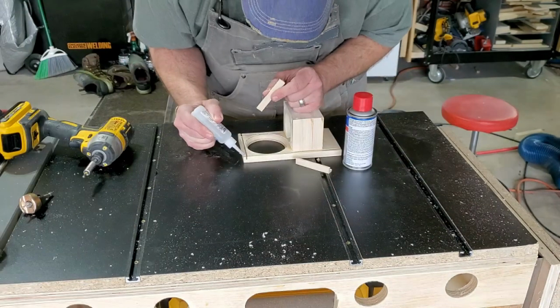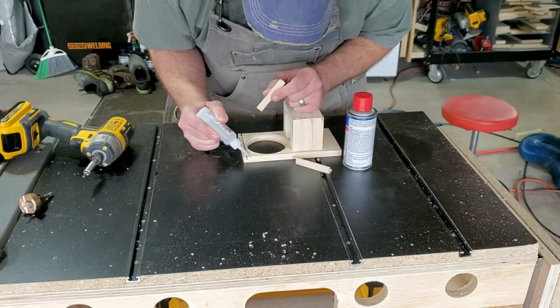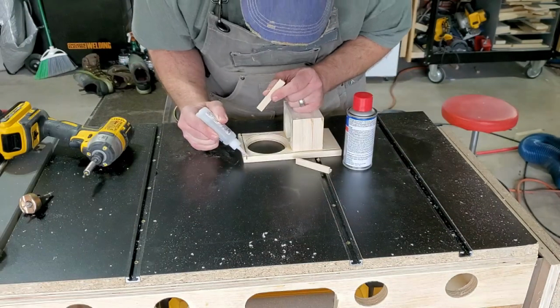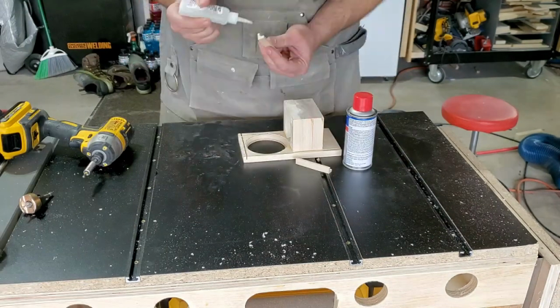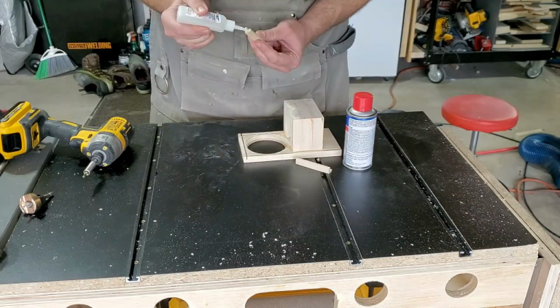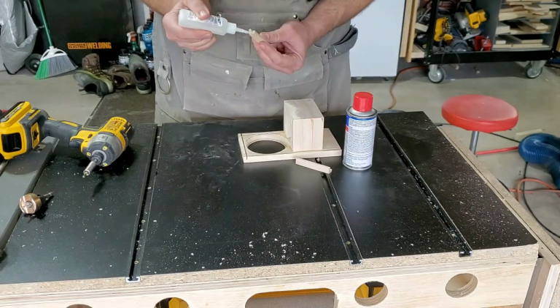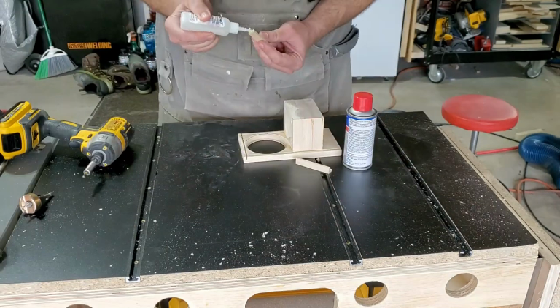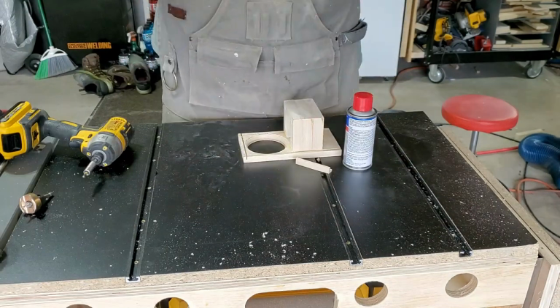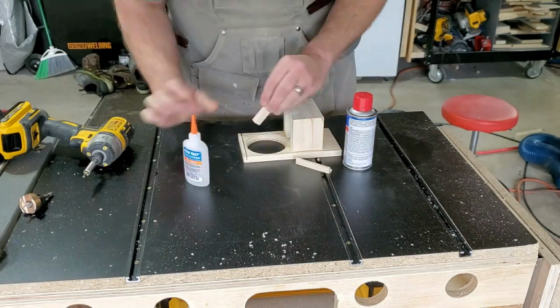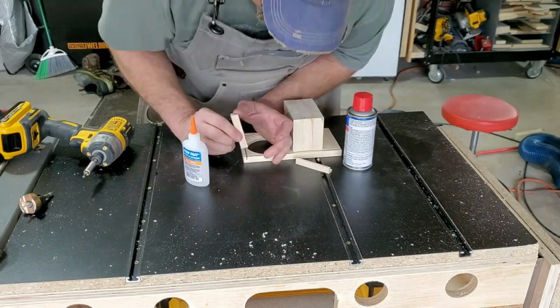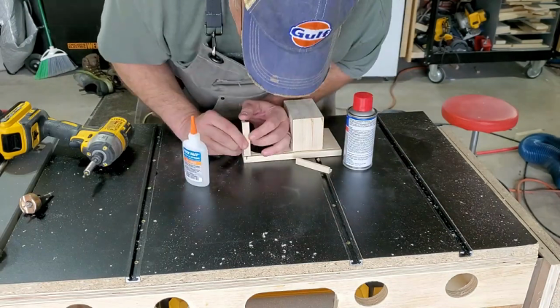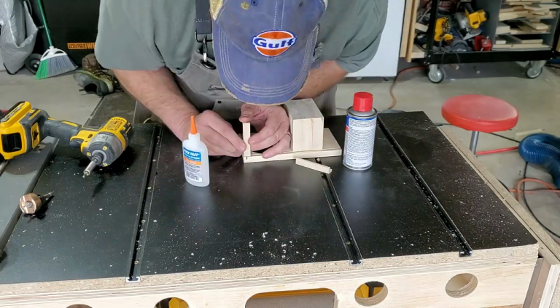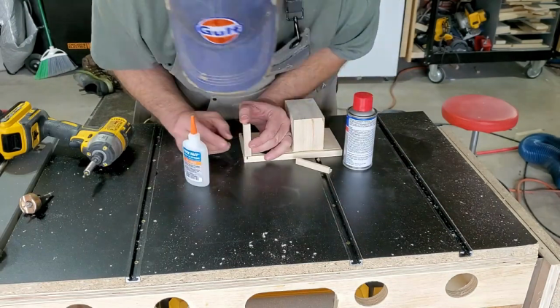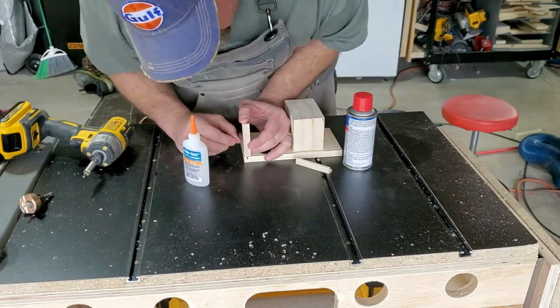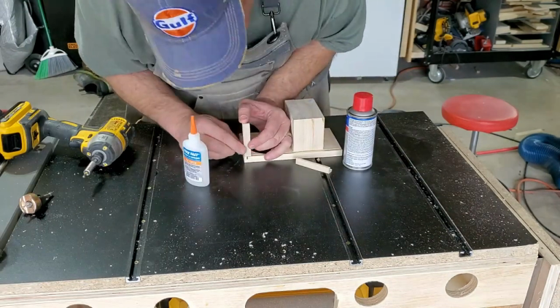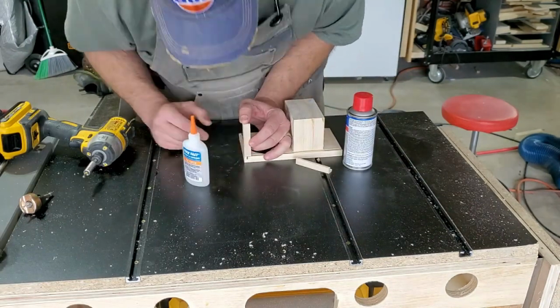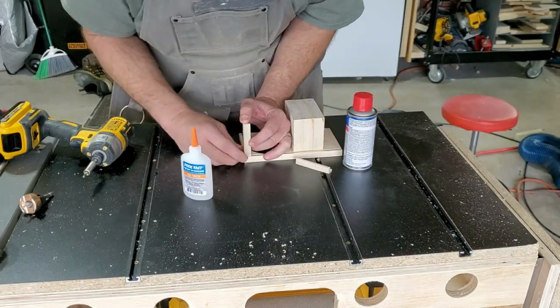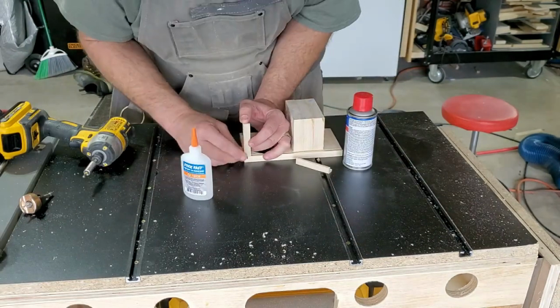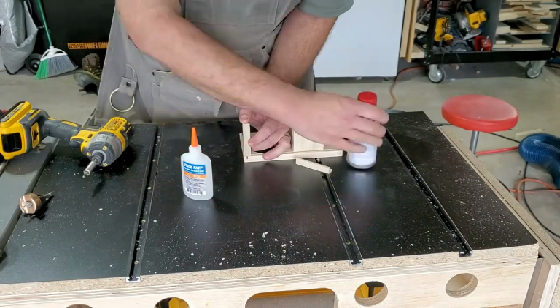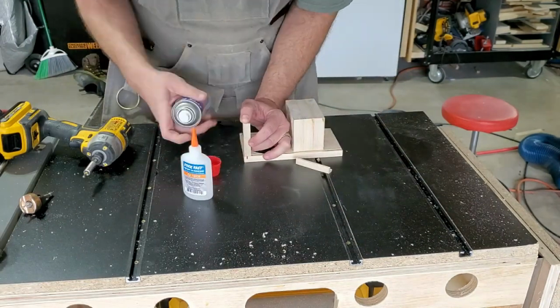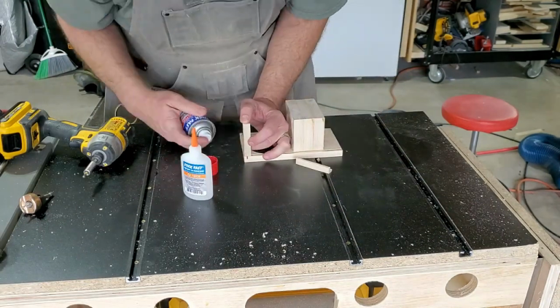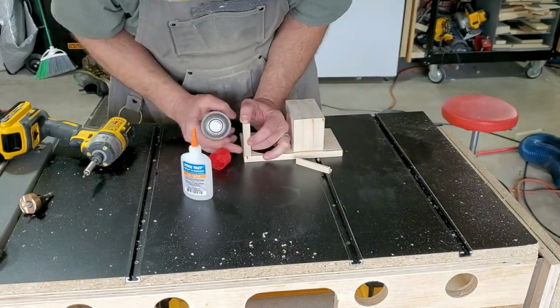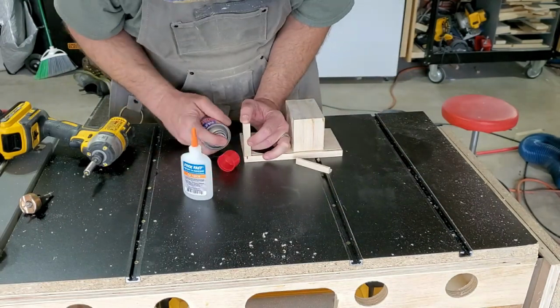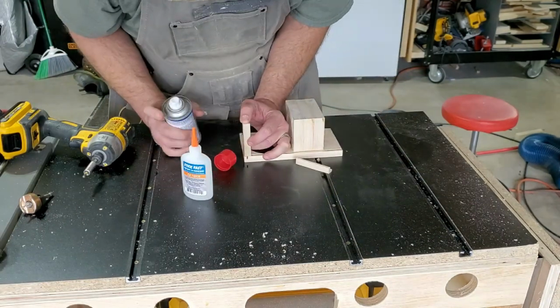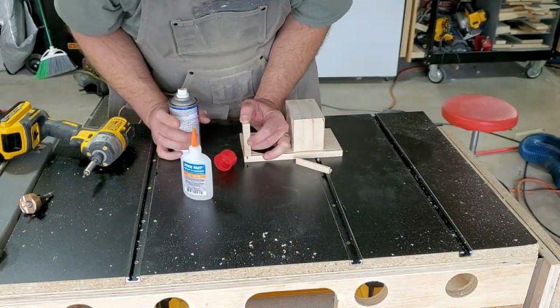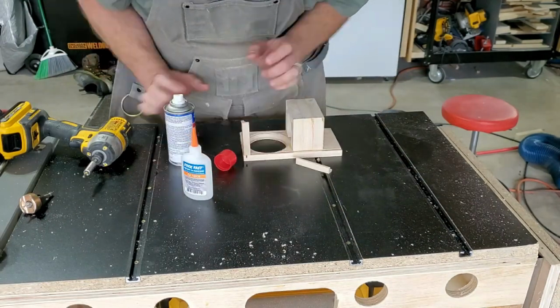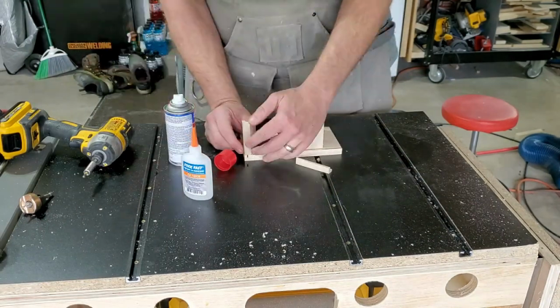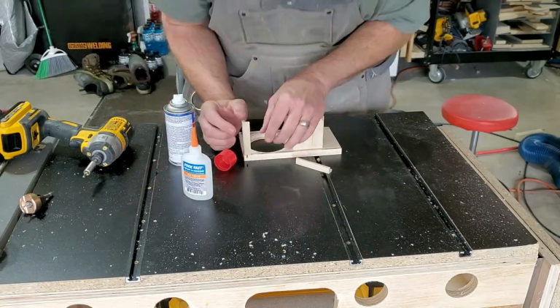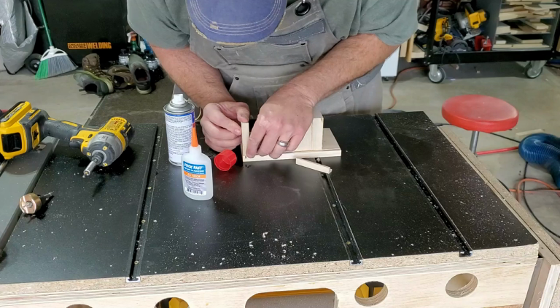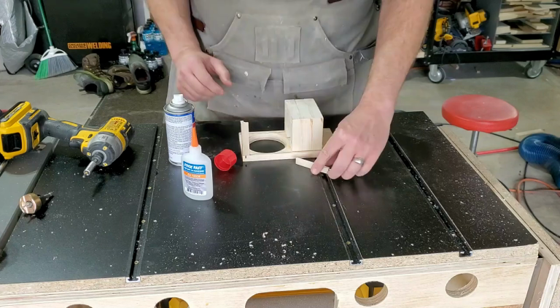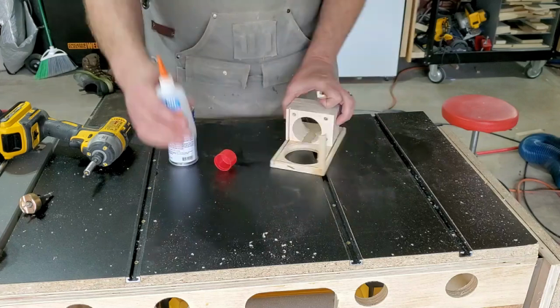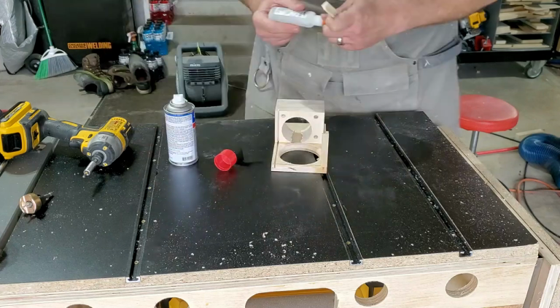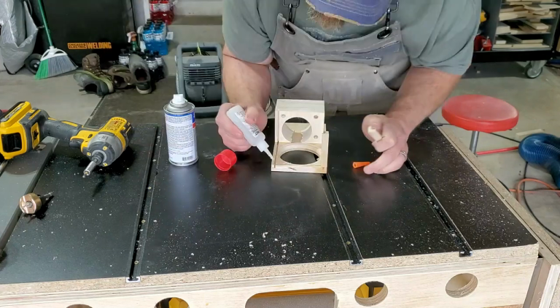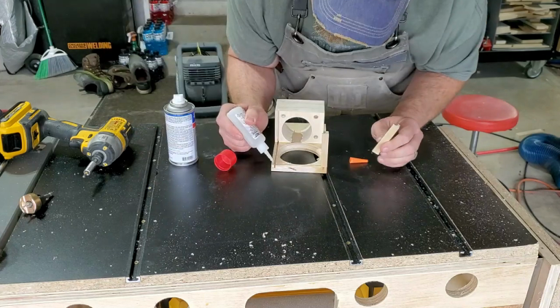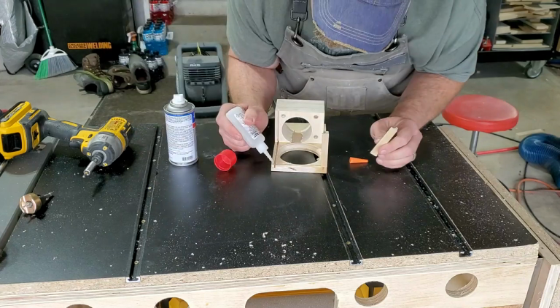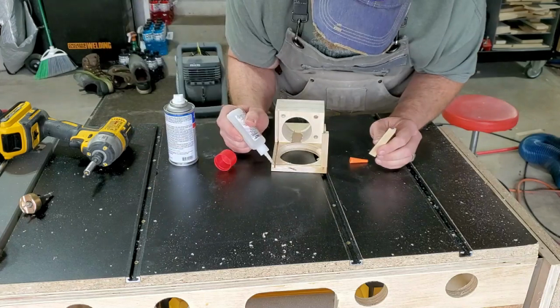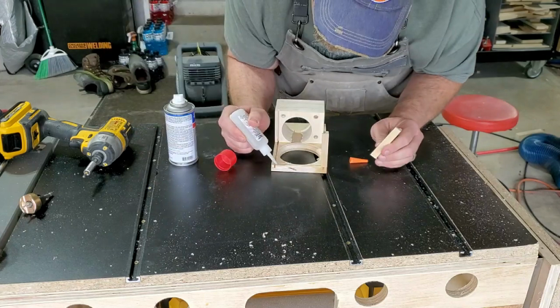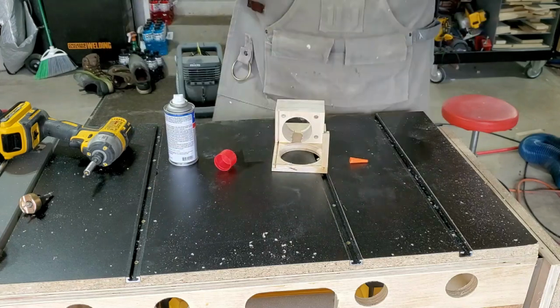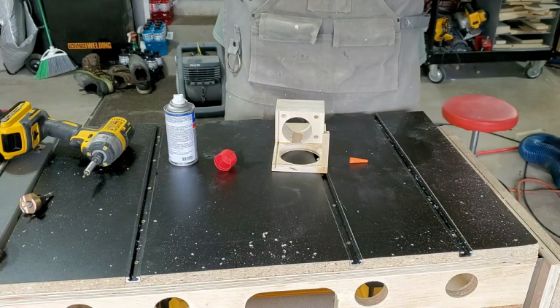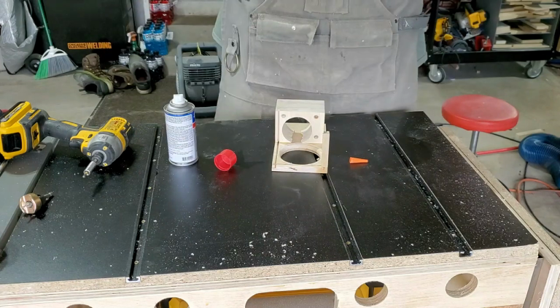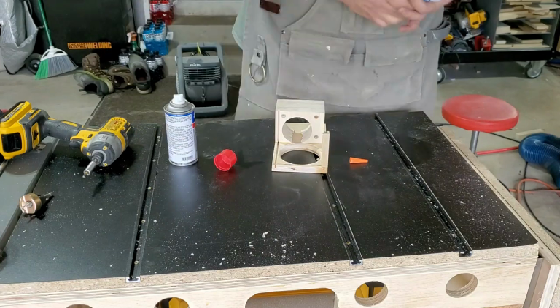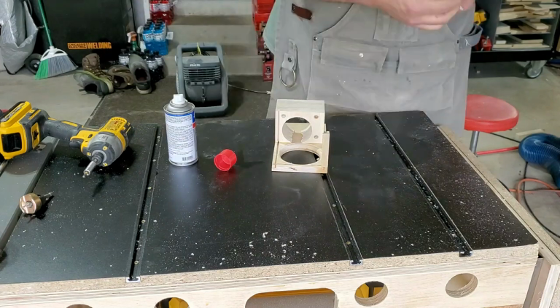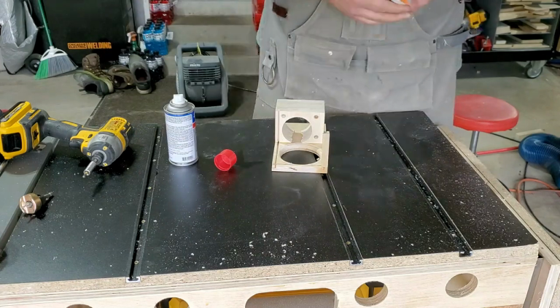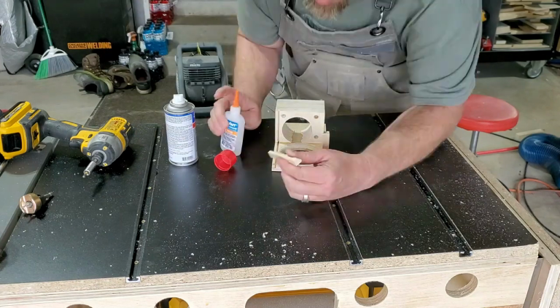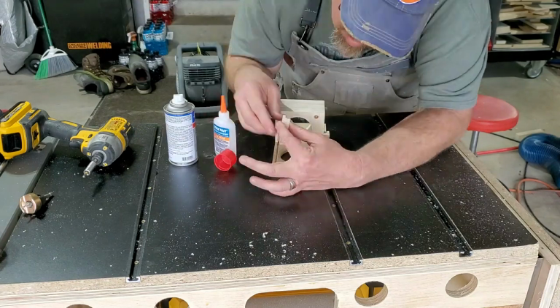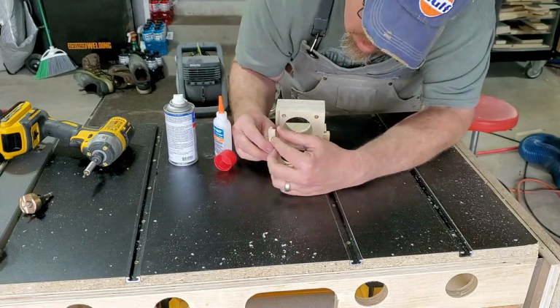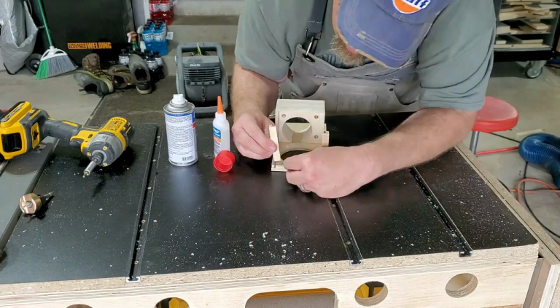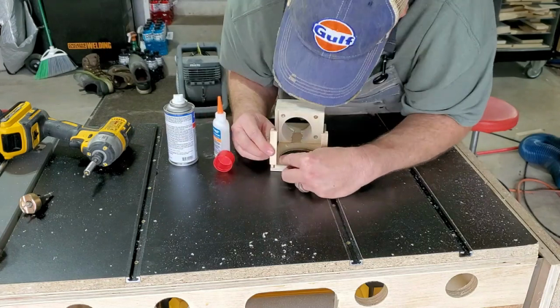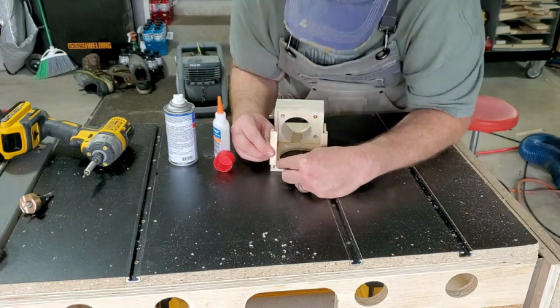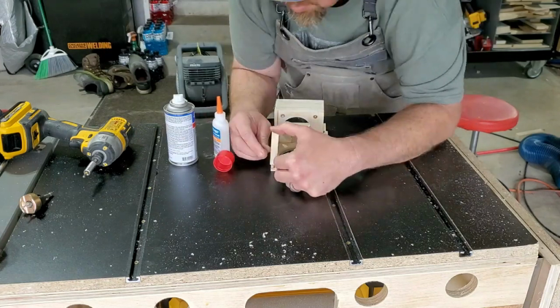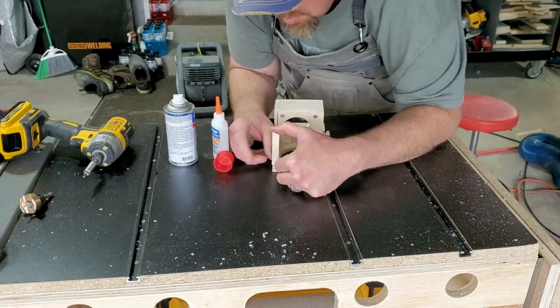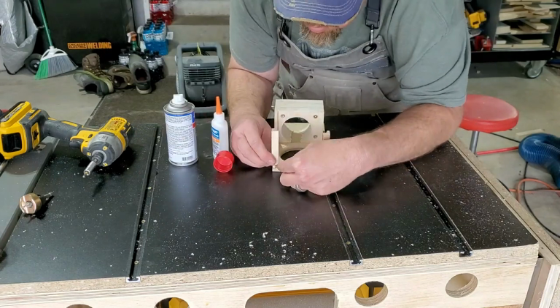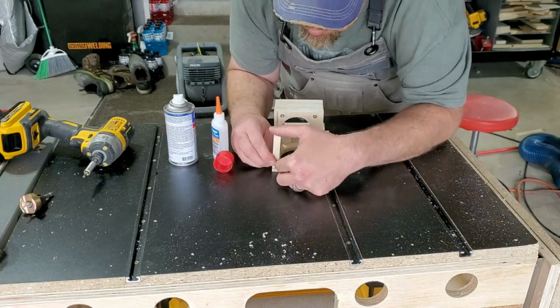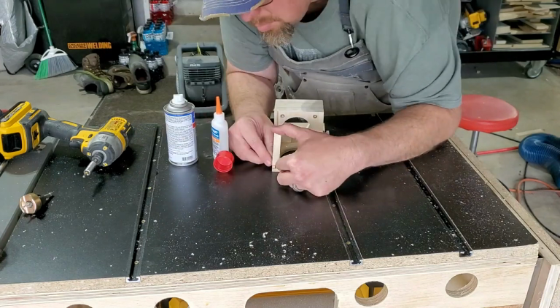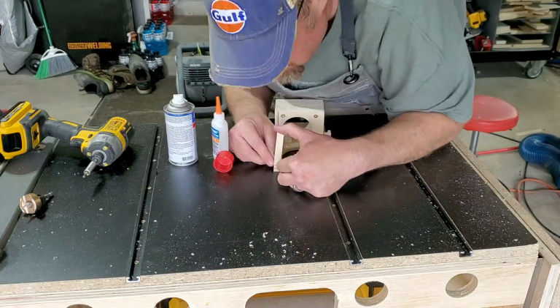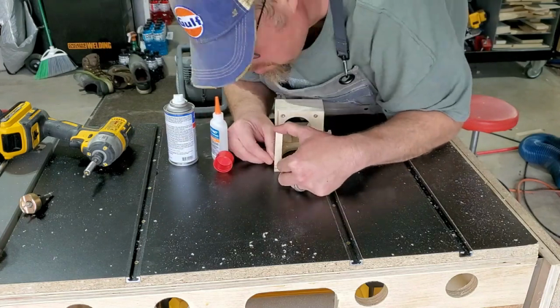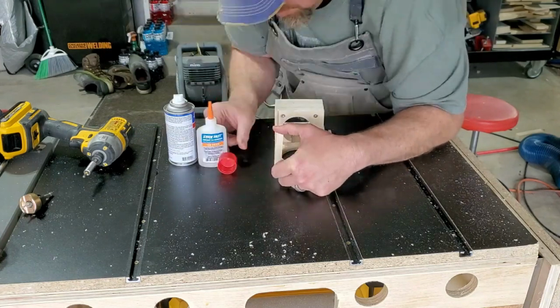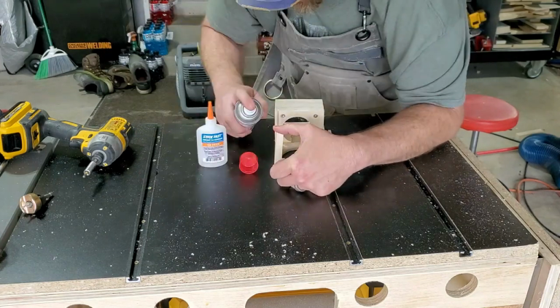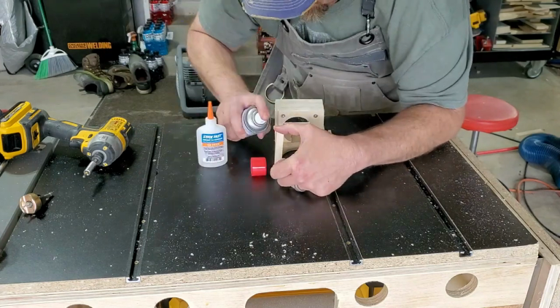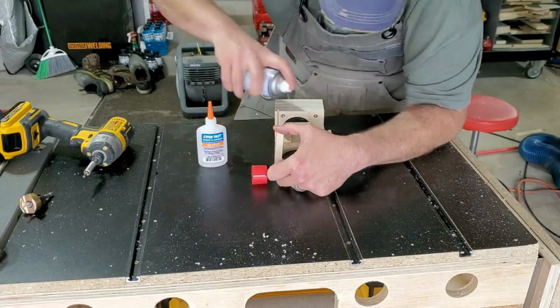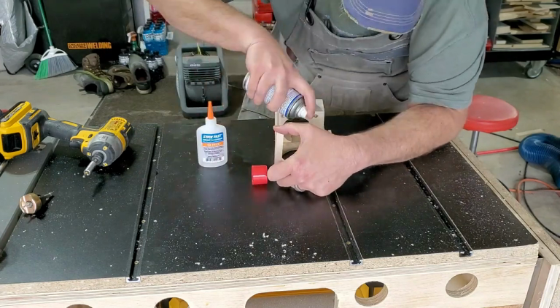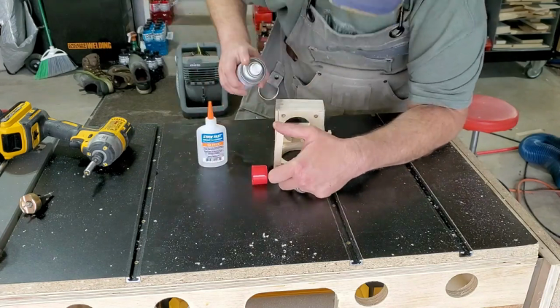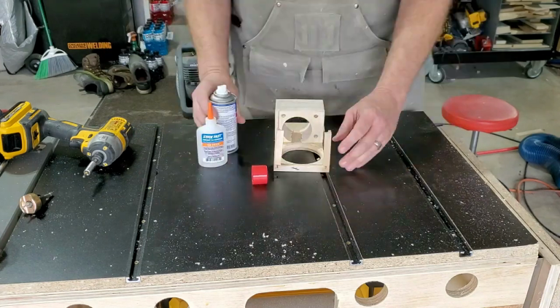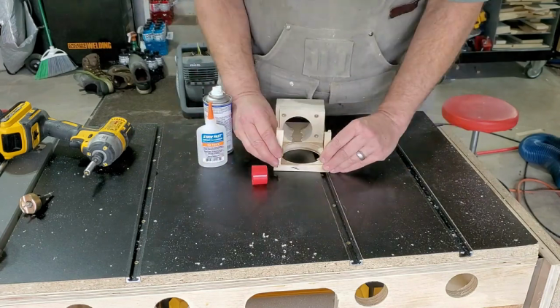The corners get attached with some CA glue and activator, and that's really all they need. Once the top goes on, they're going to get sandwiched in place and they'll be plenty strong.